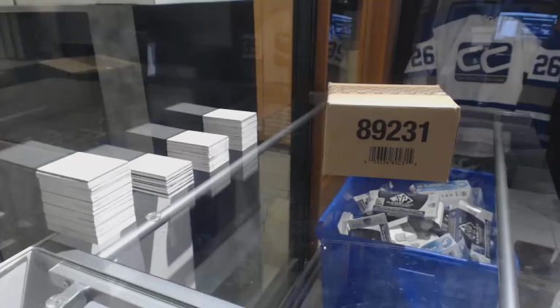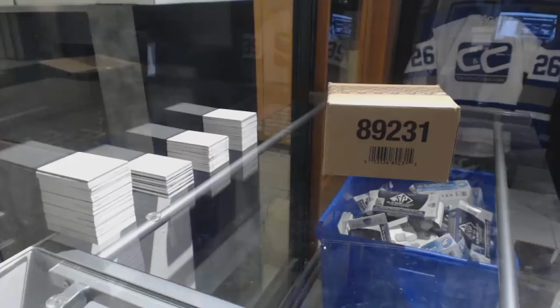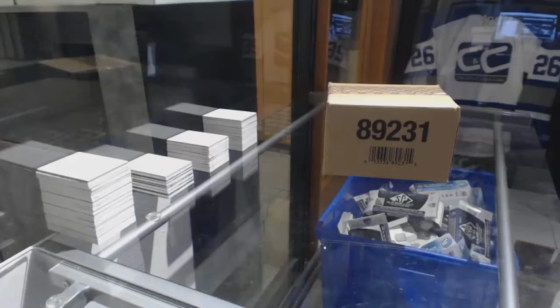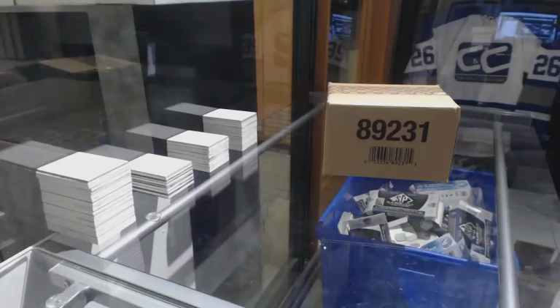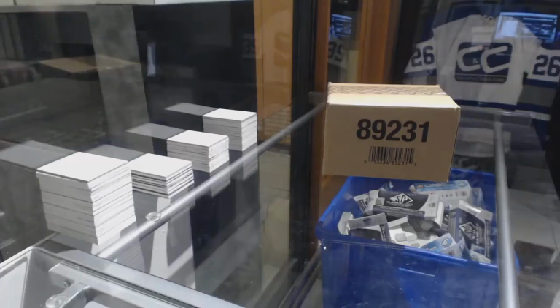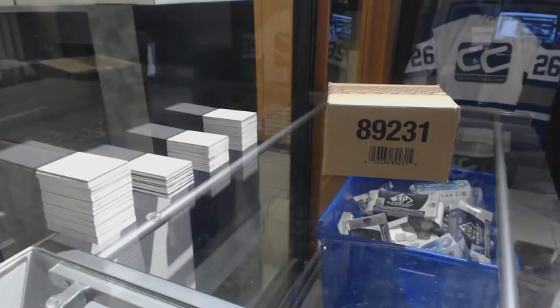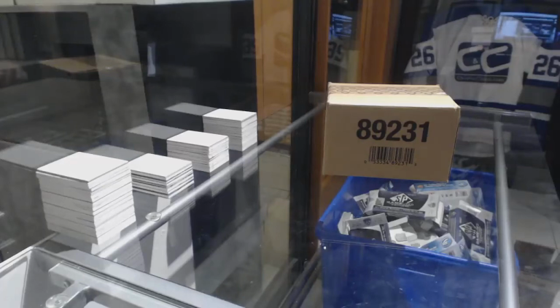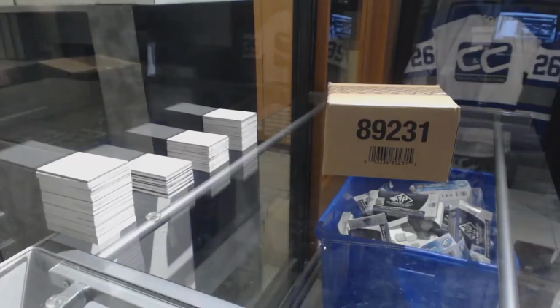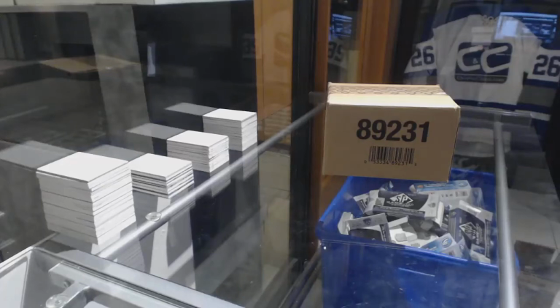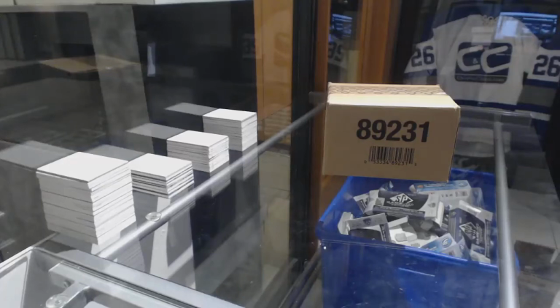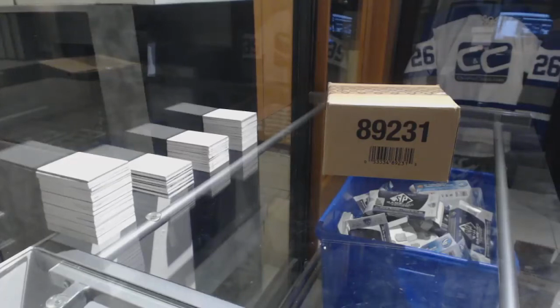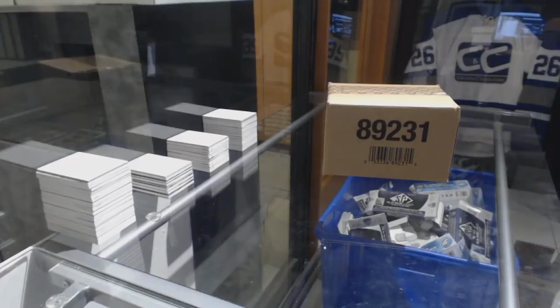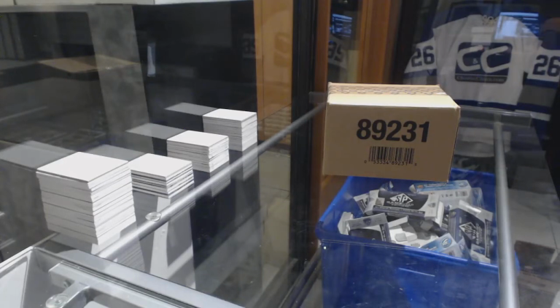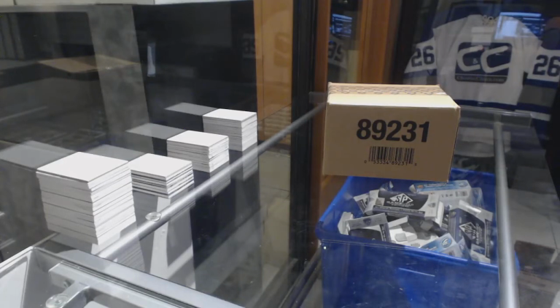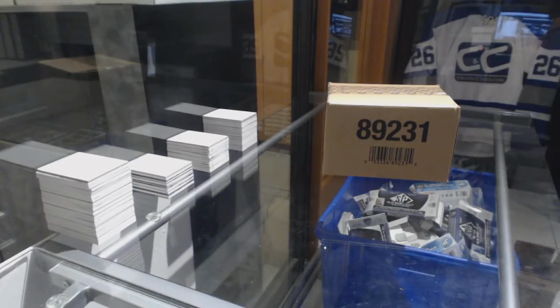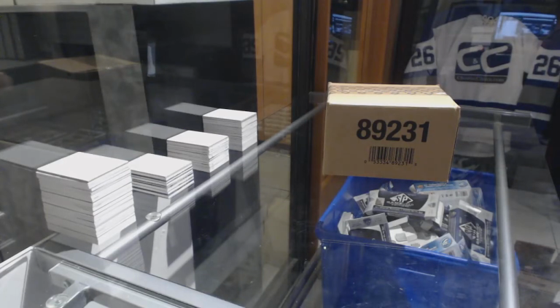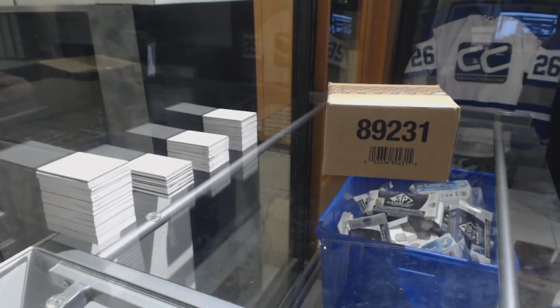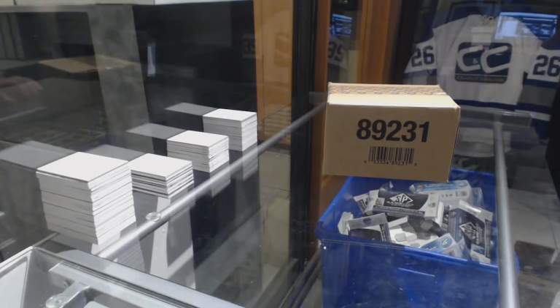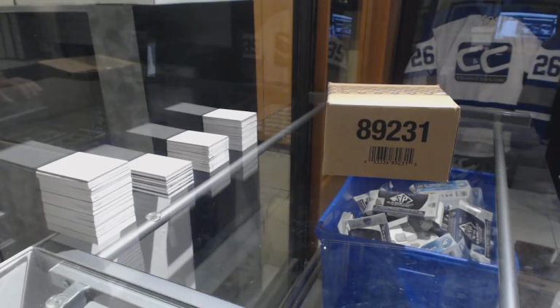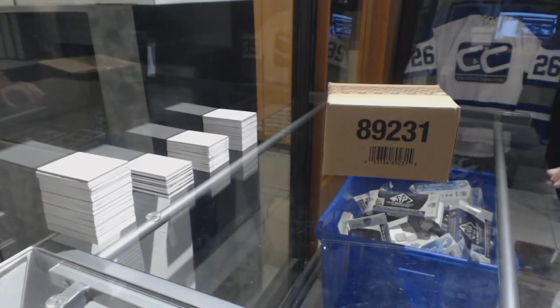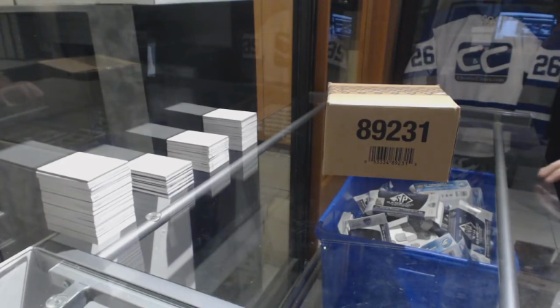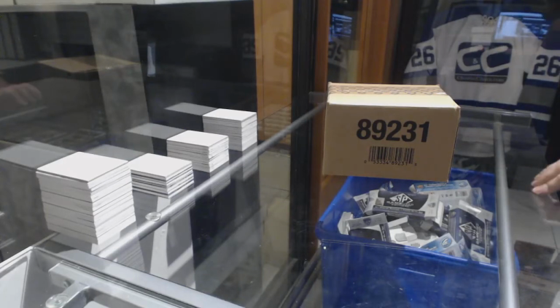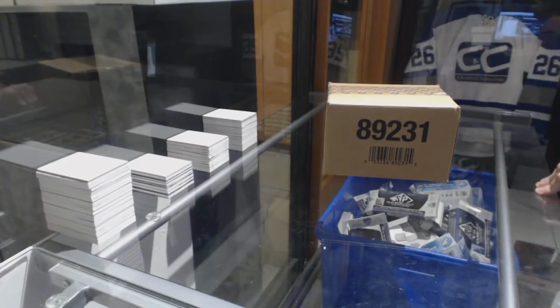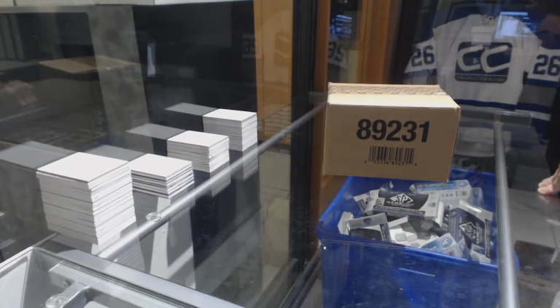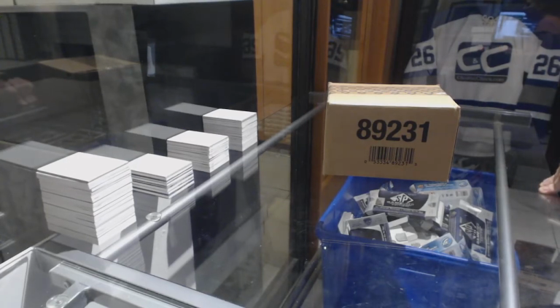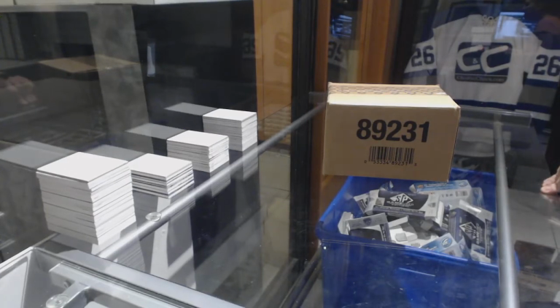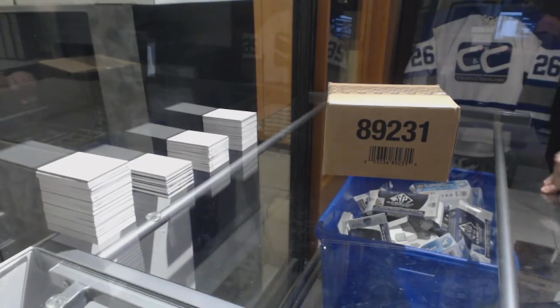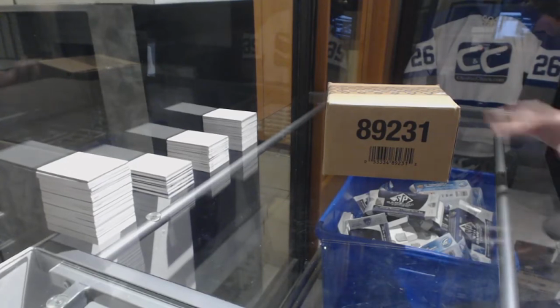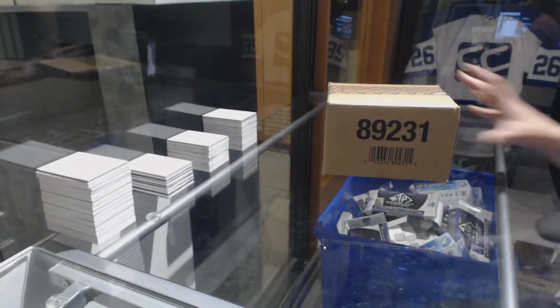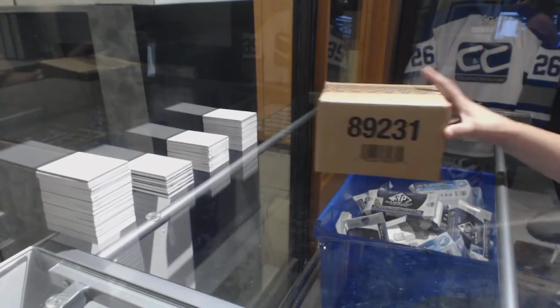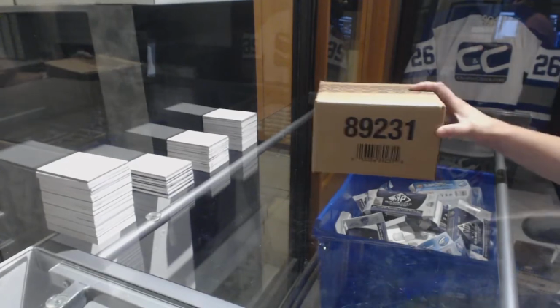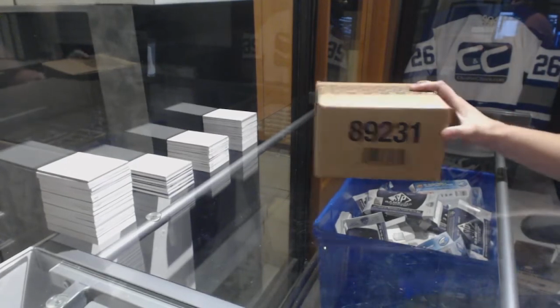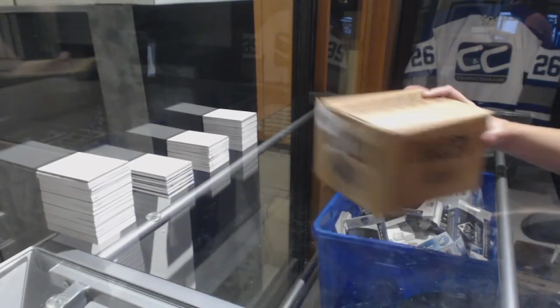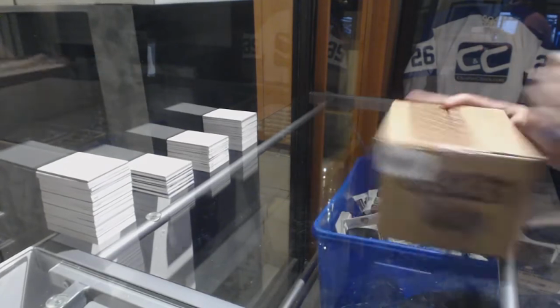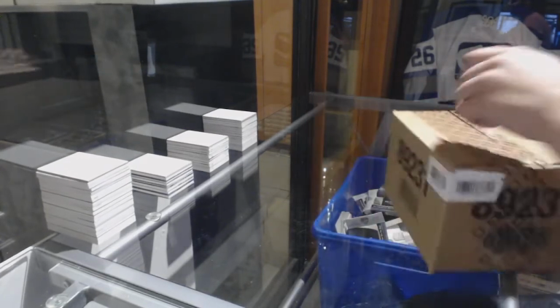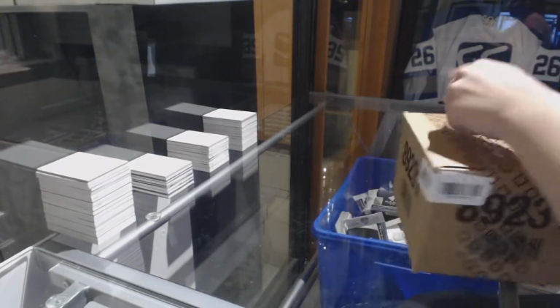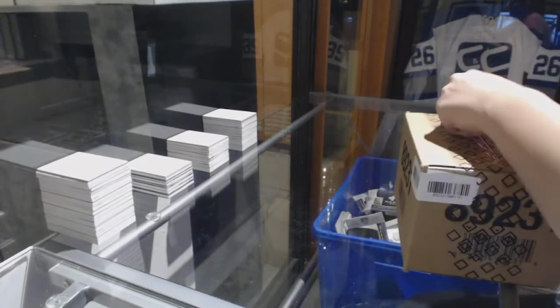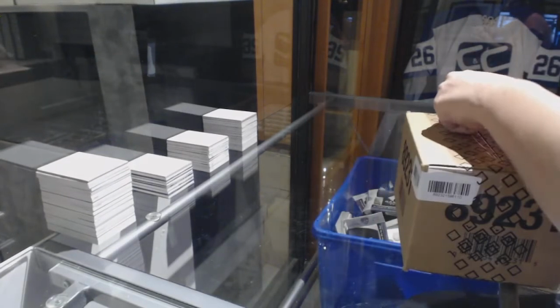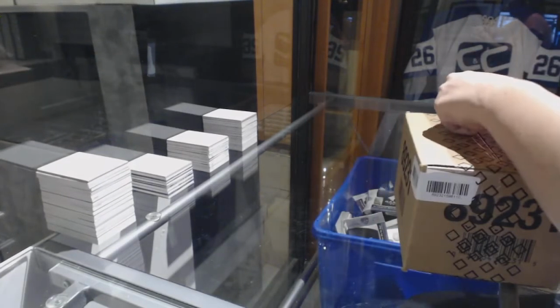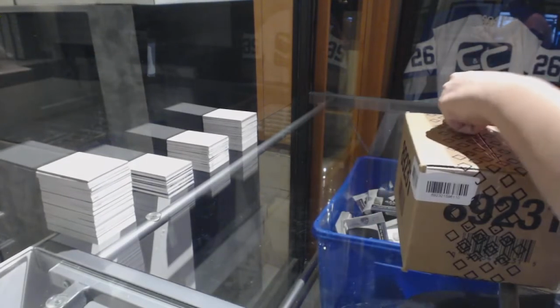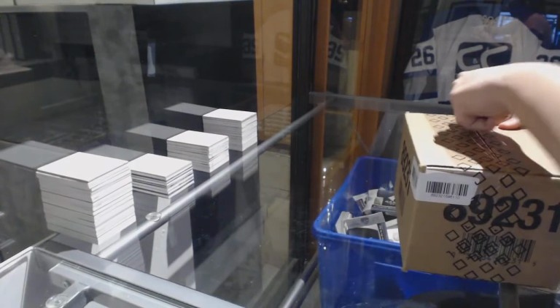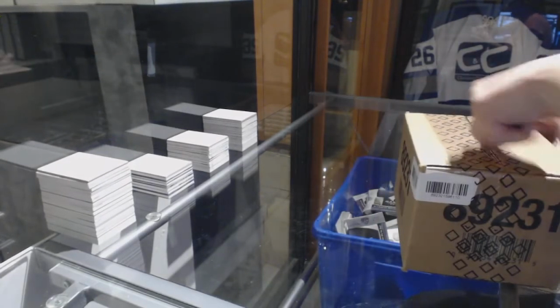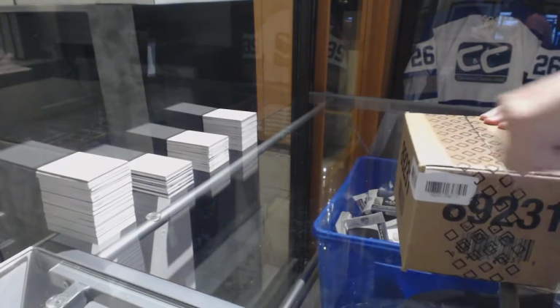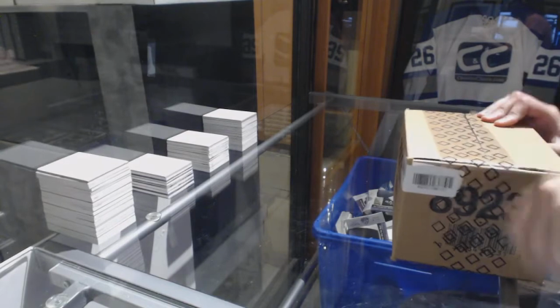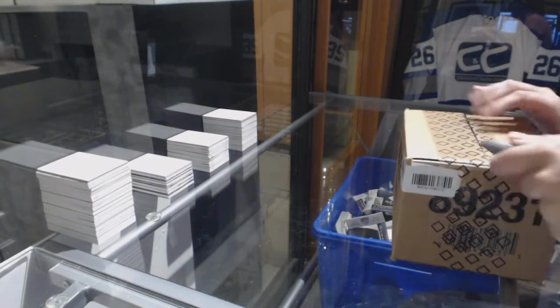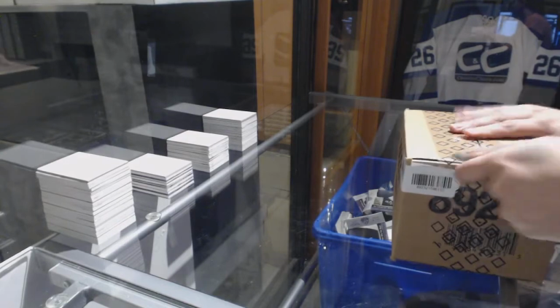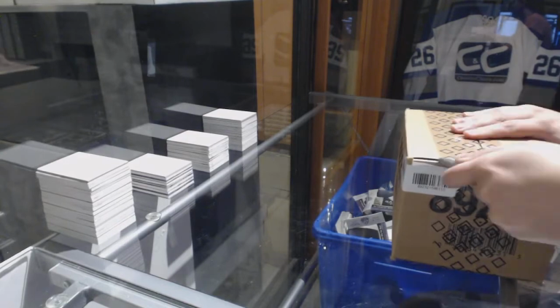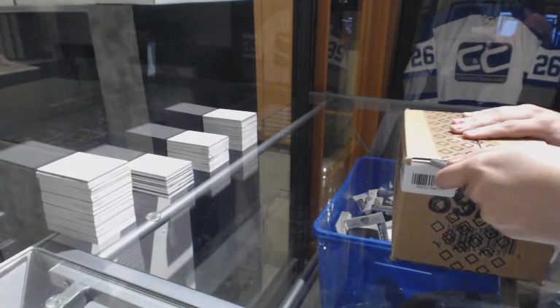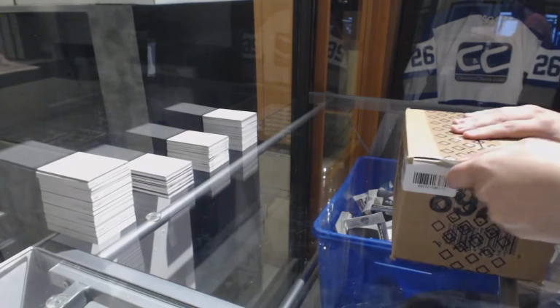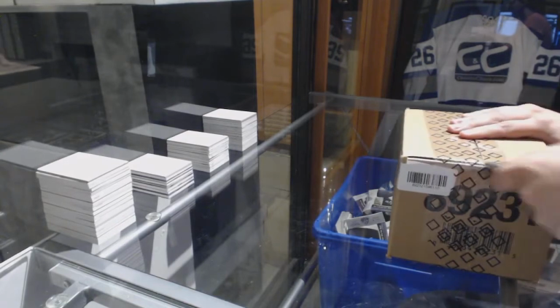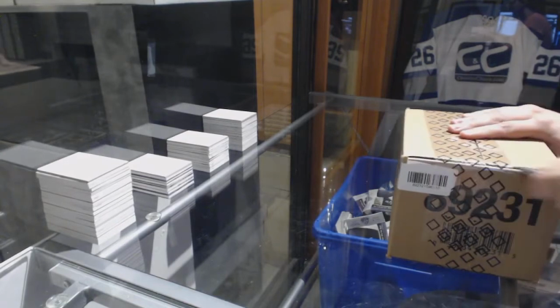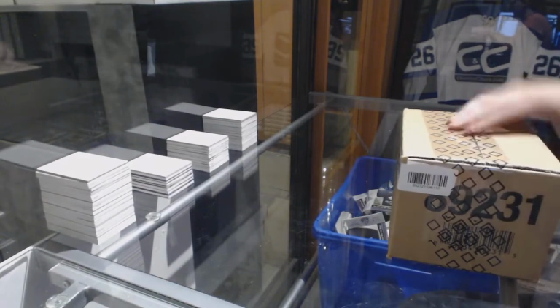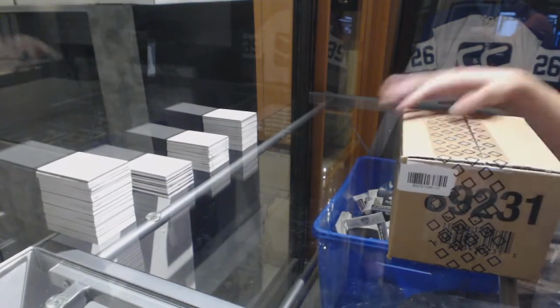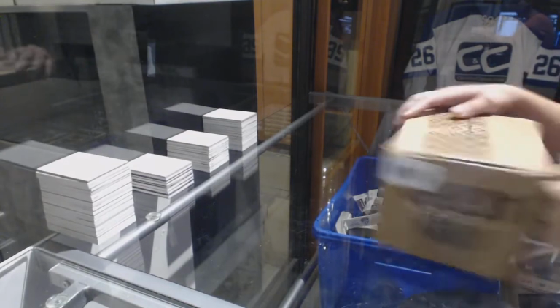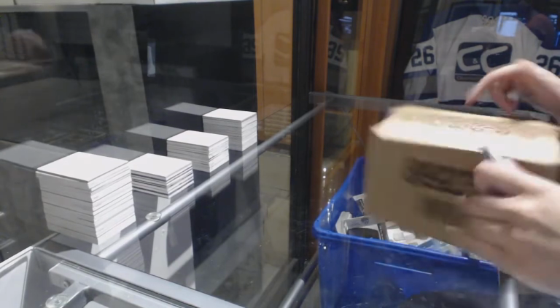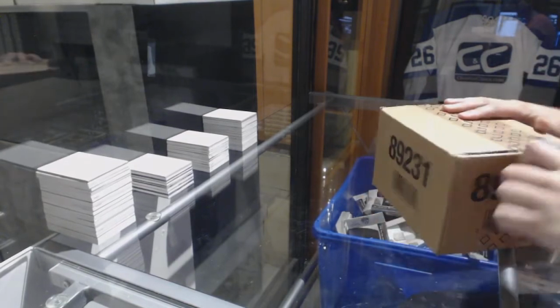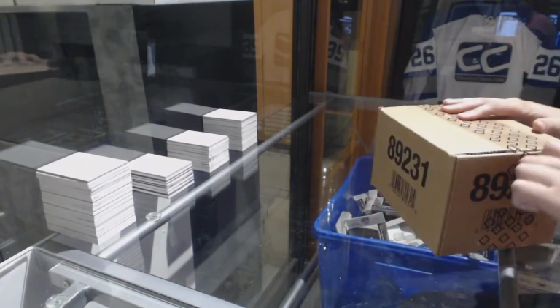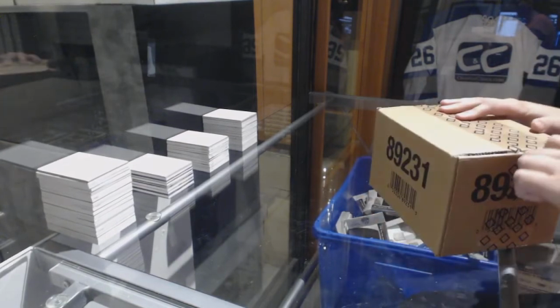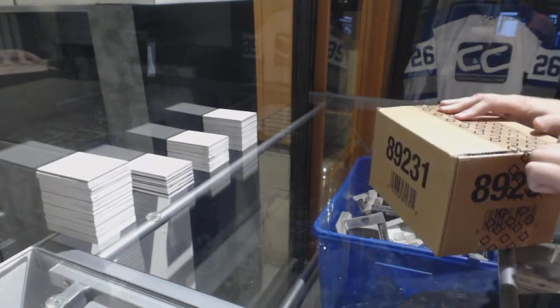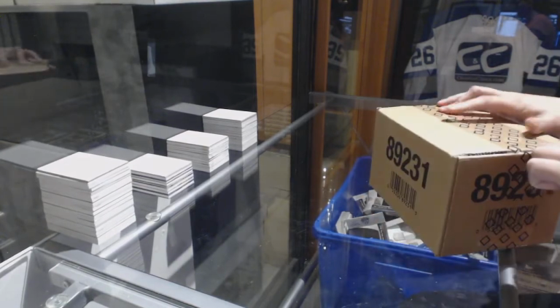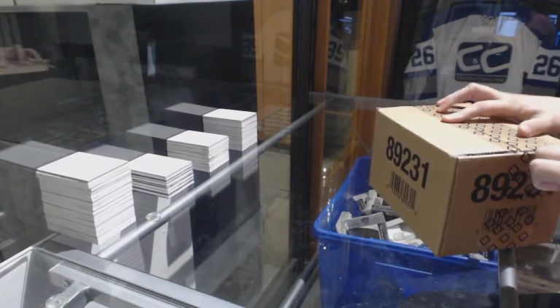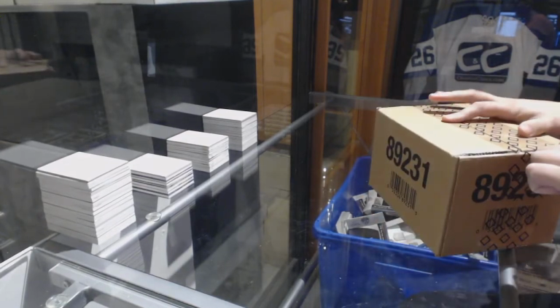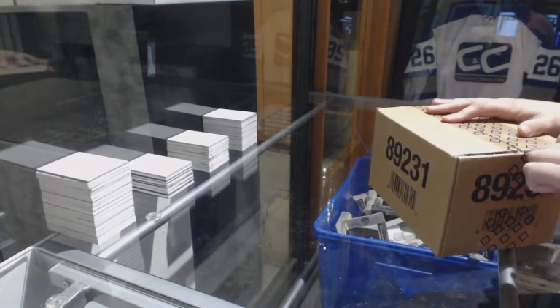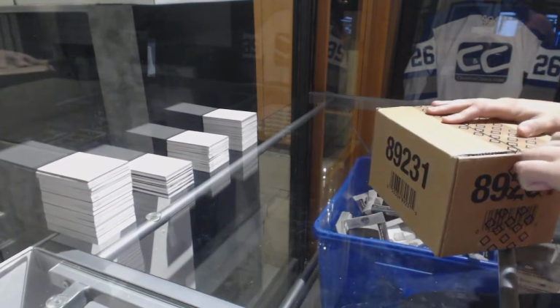Starting off today at Group Break 8871, we've got the 8-box case break of 17-18 Upper Deck Ultimate.